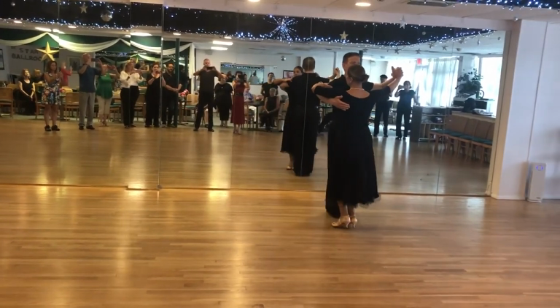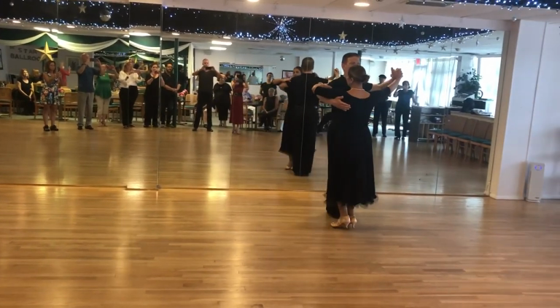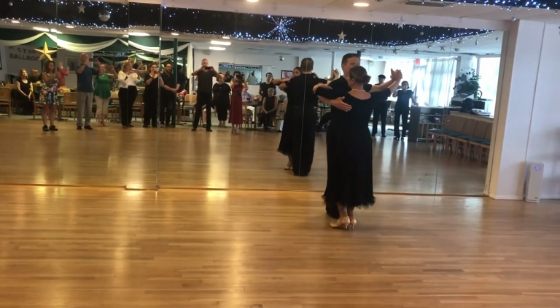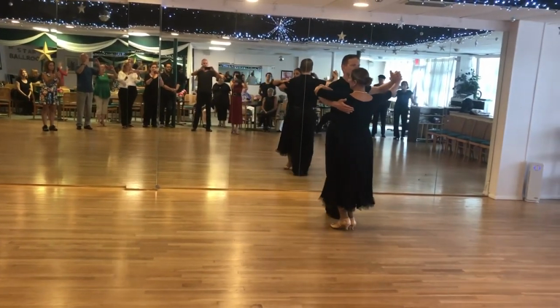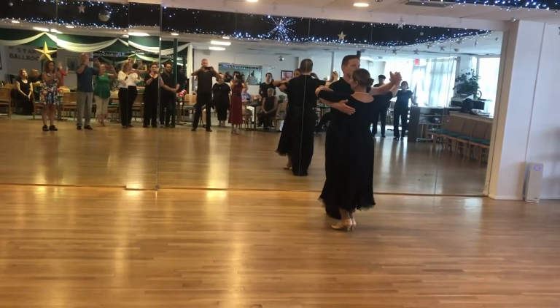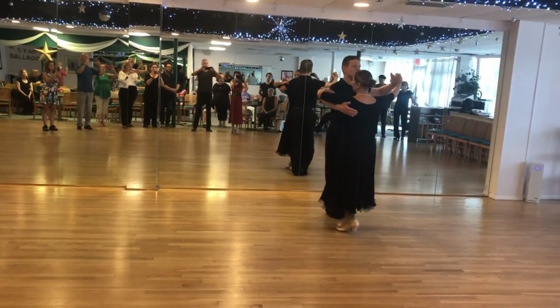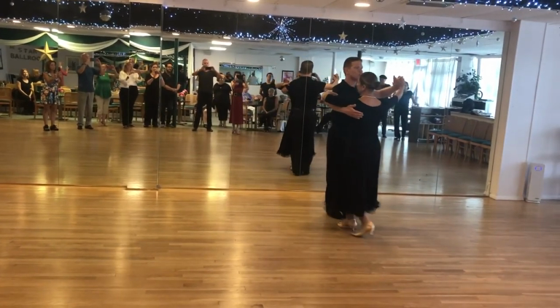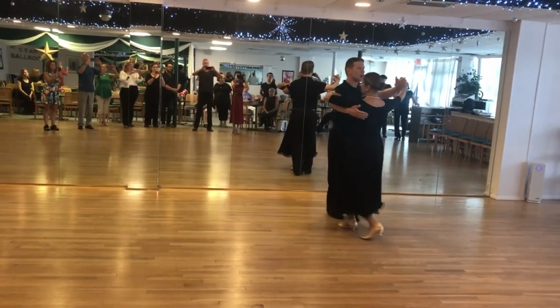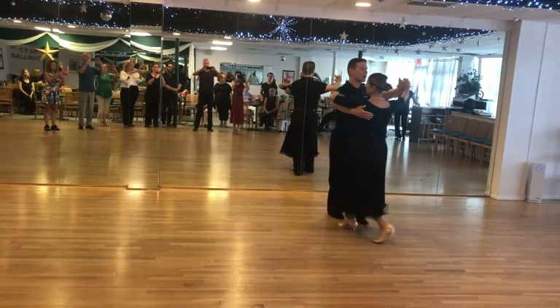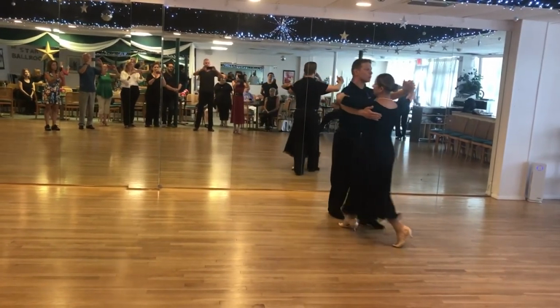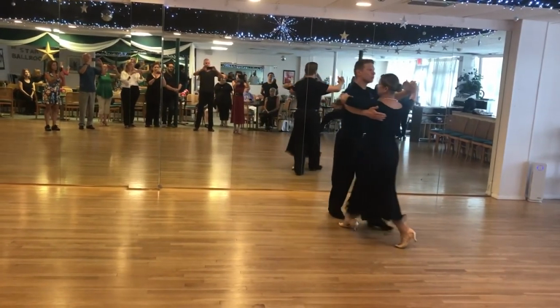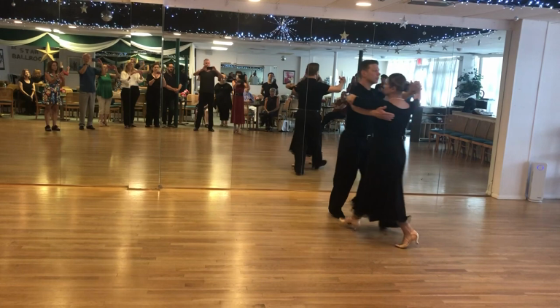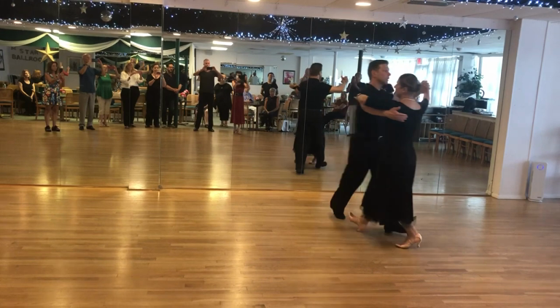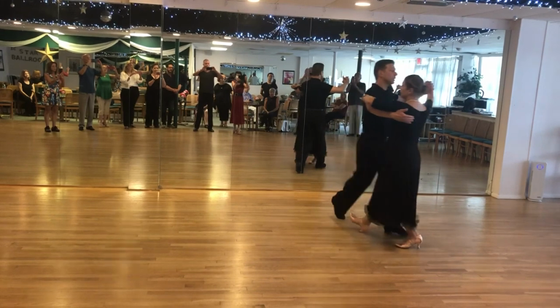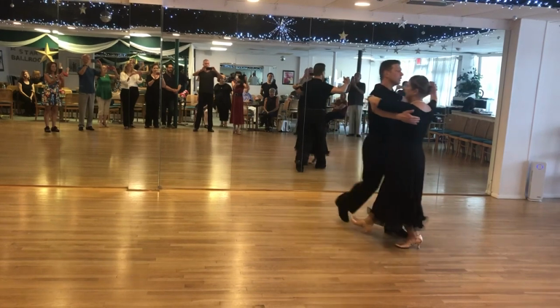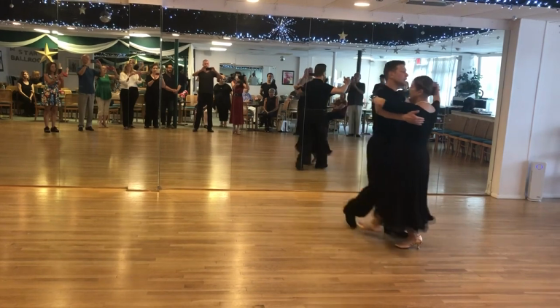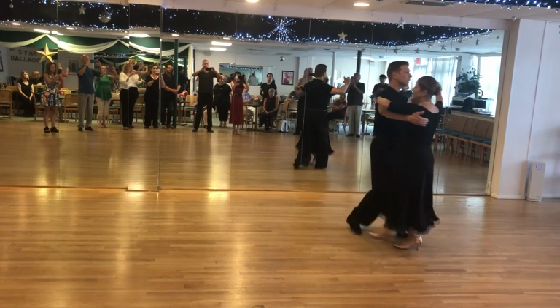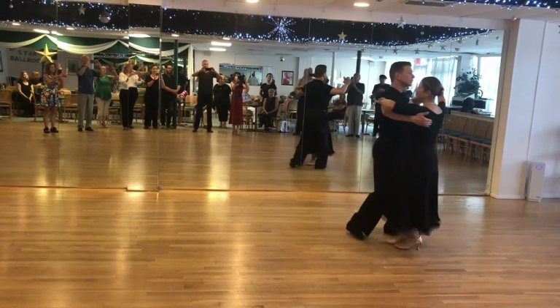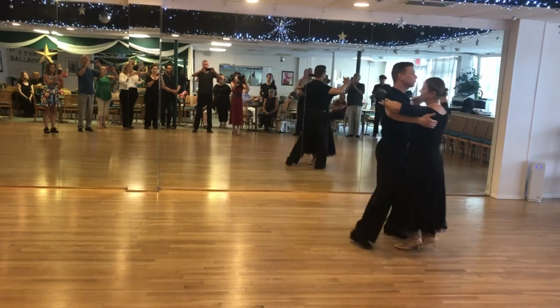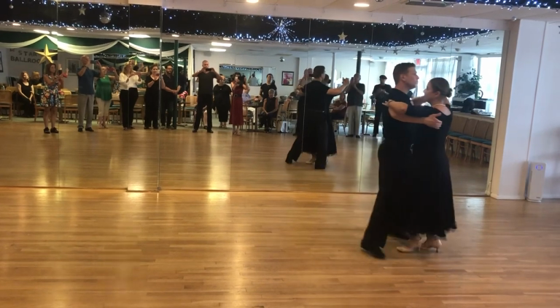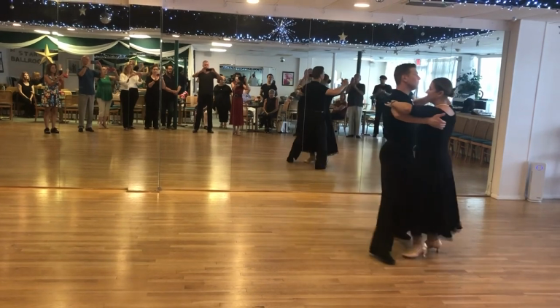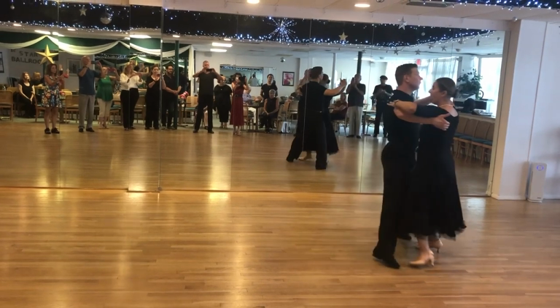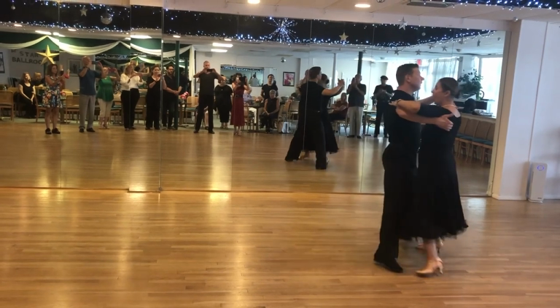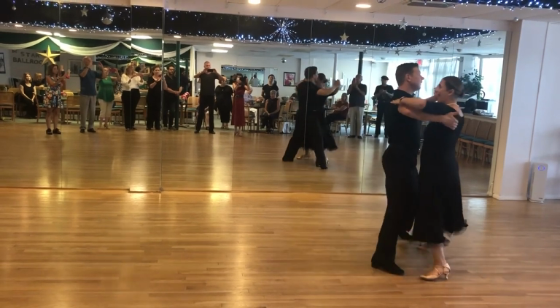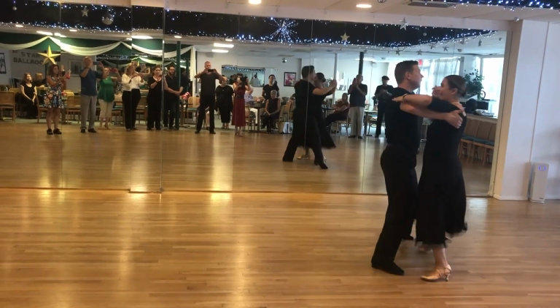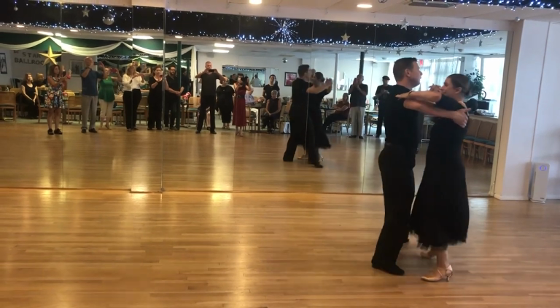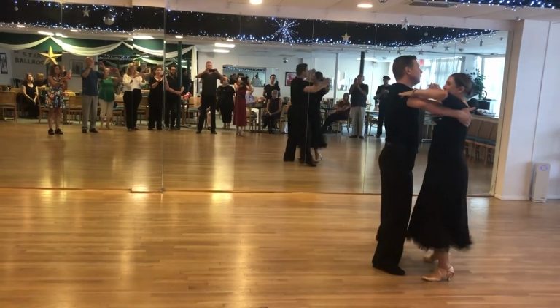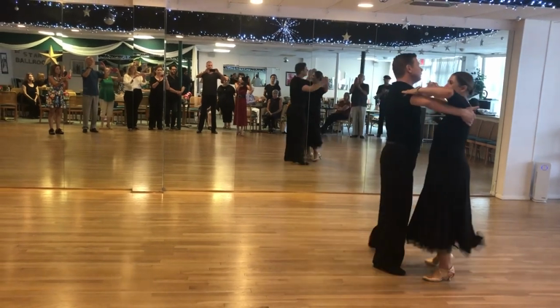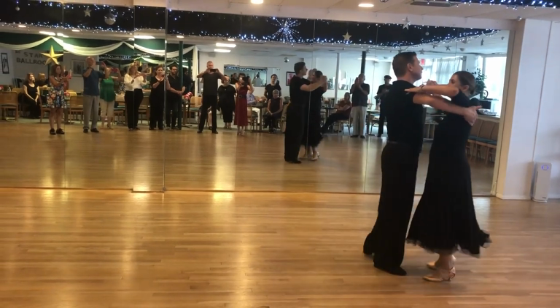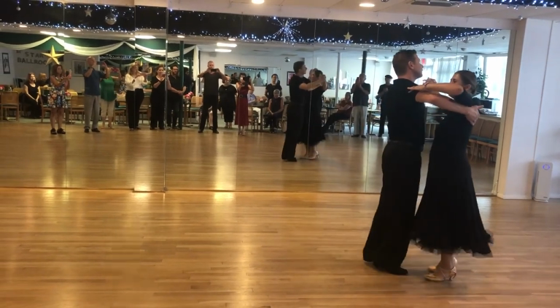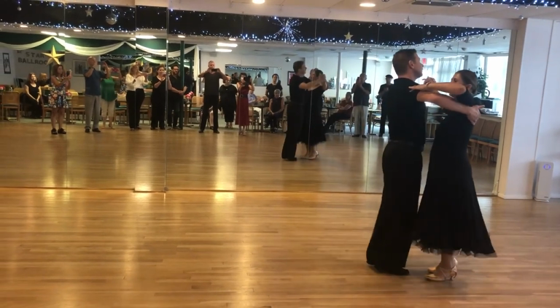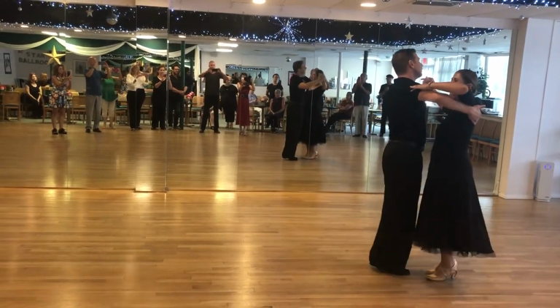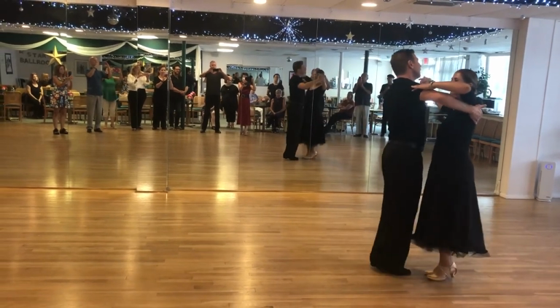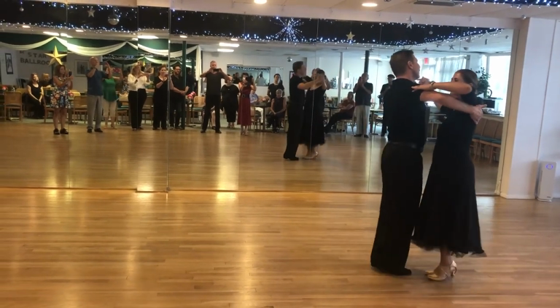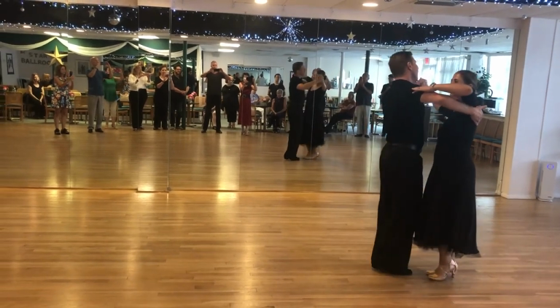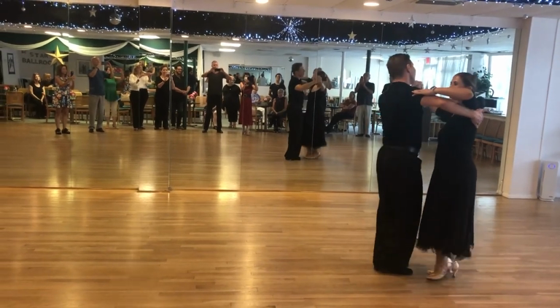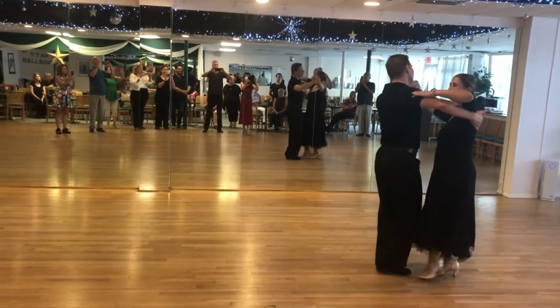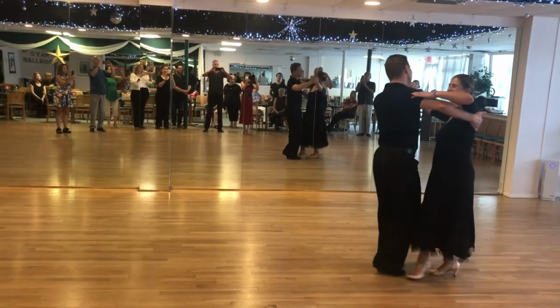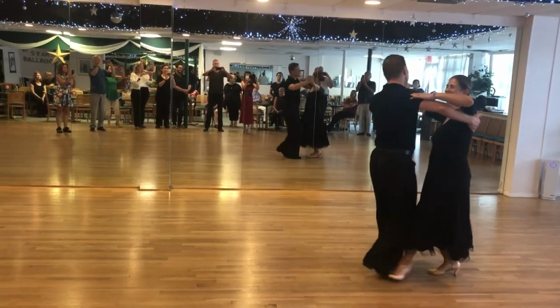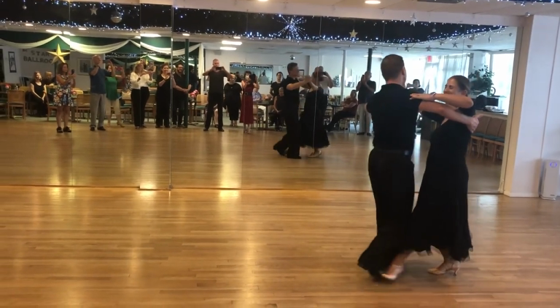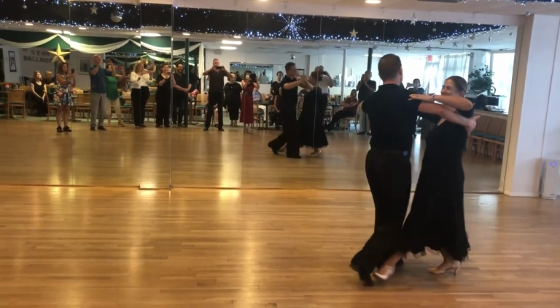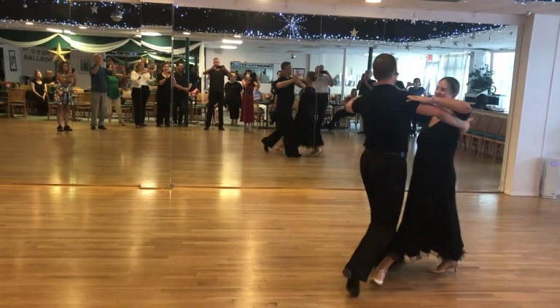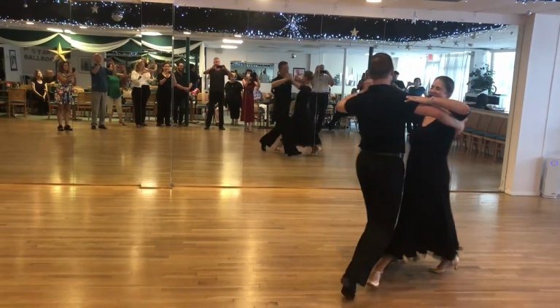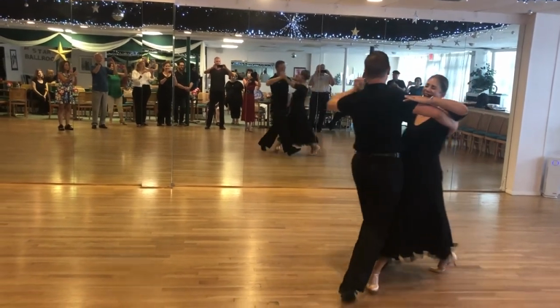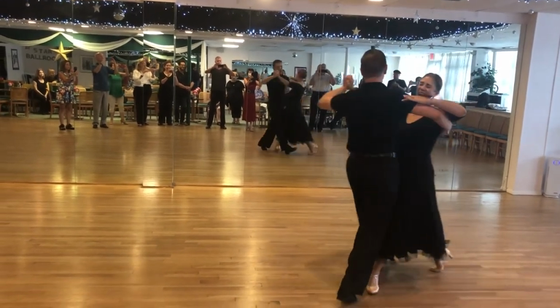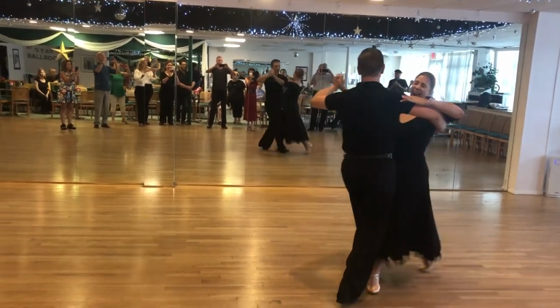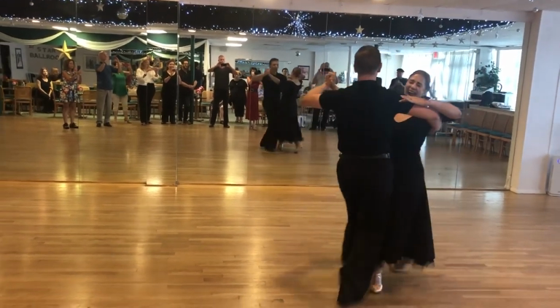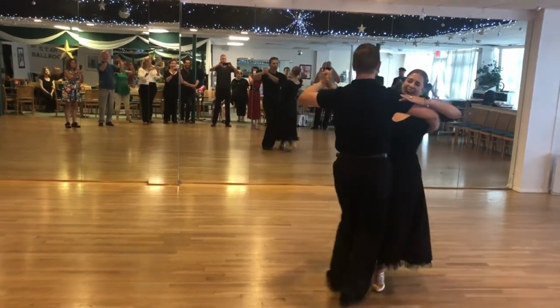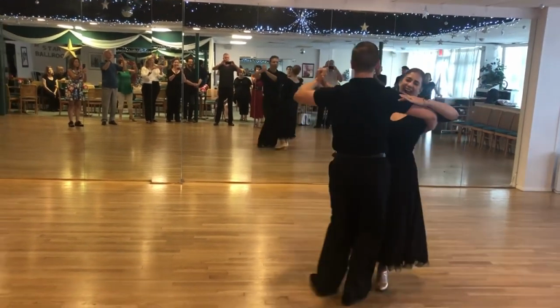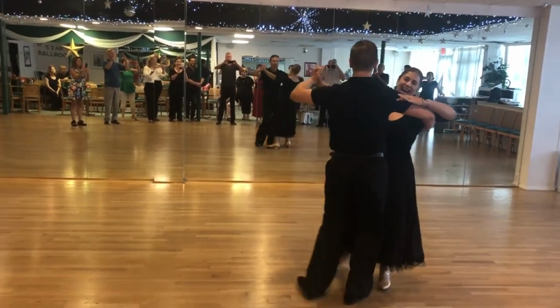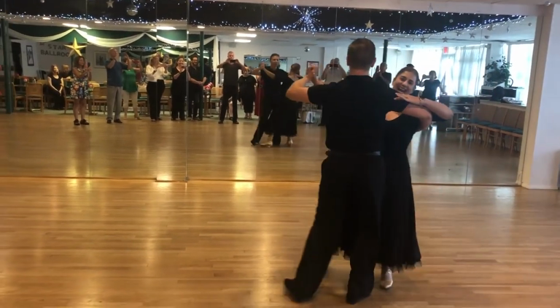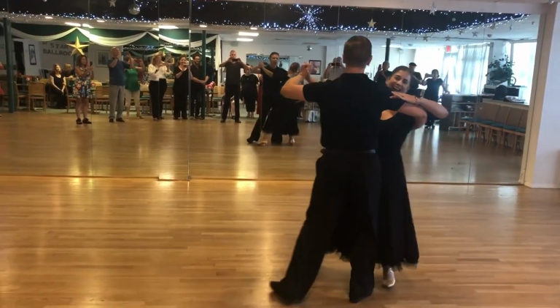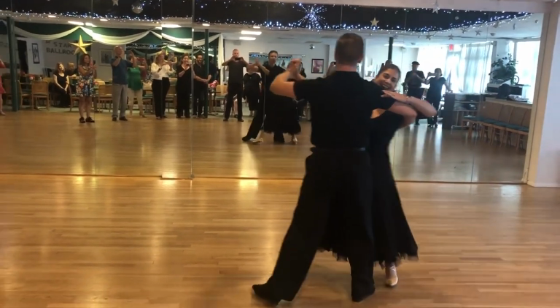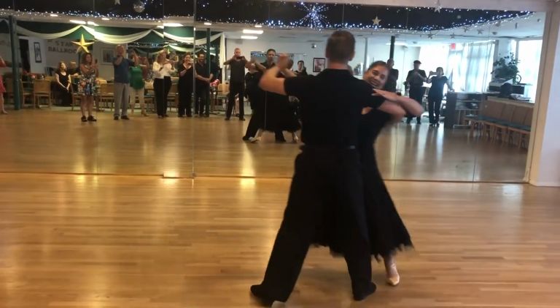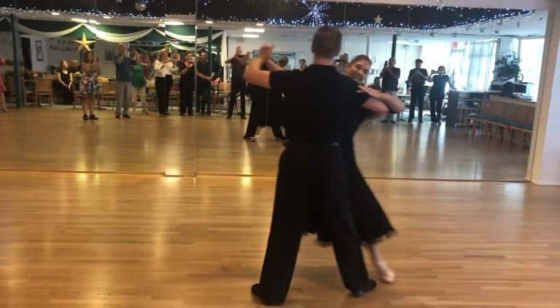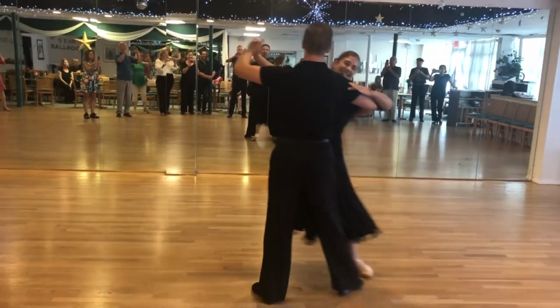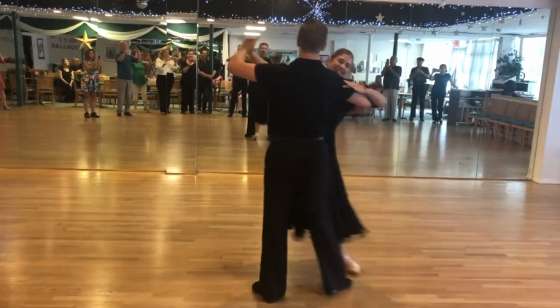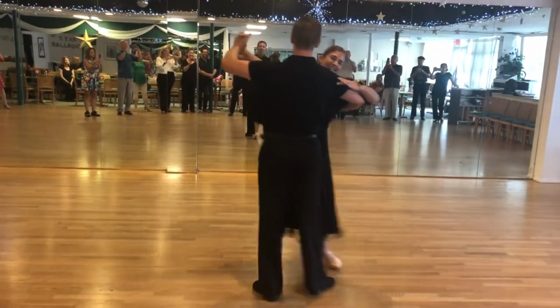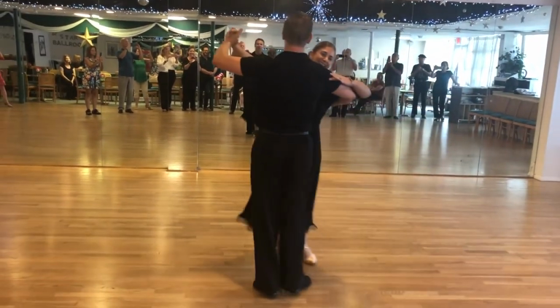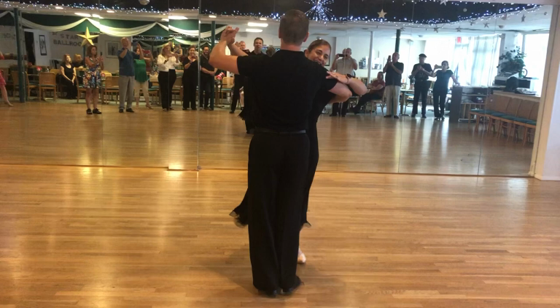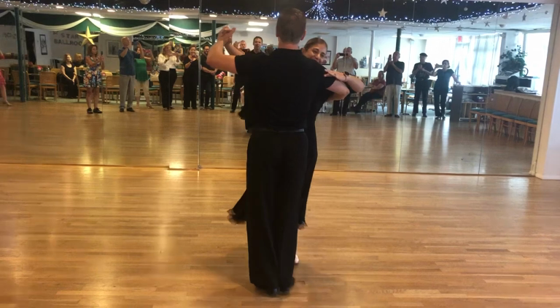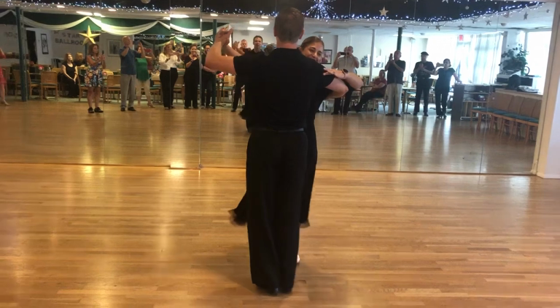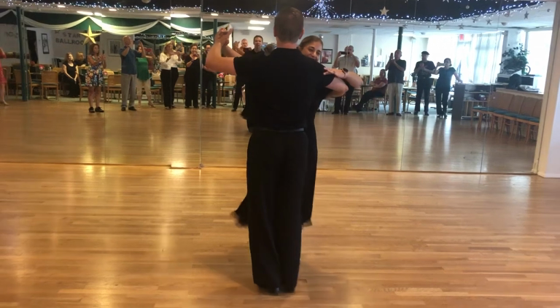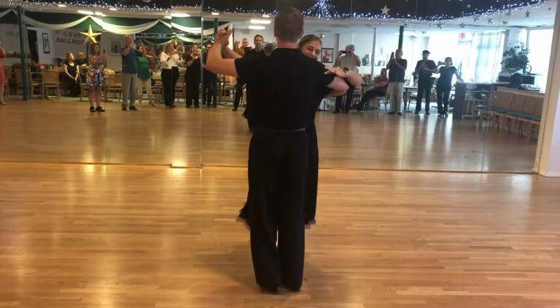We're doing a great job with heel and toe leads. And the rhythm is: slow, quick, quick.